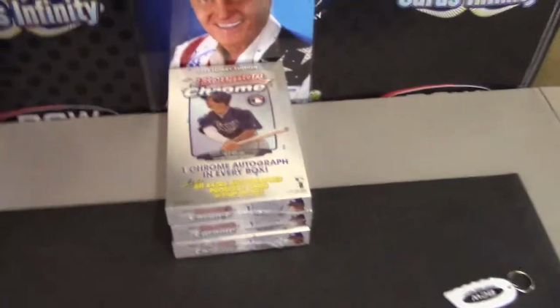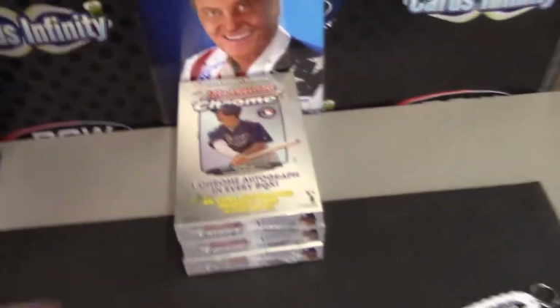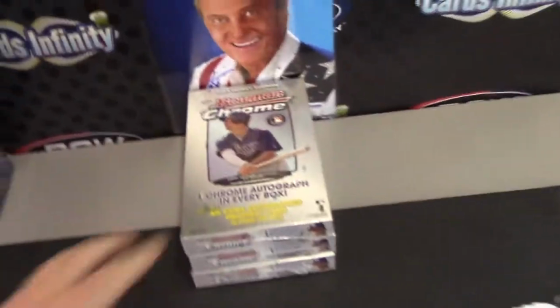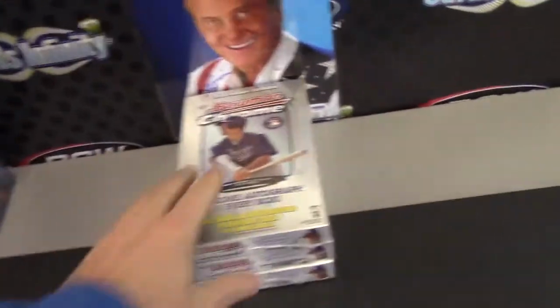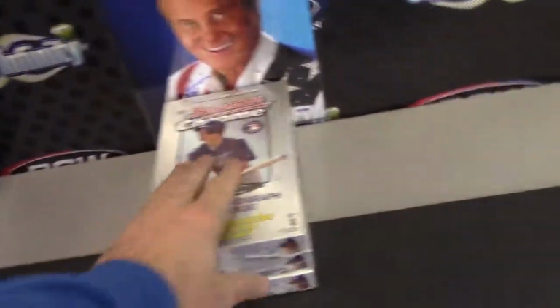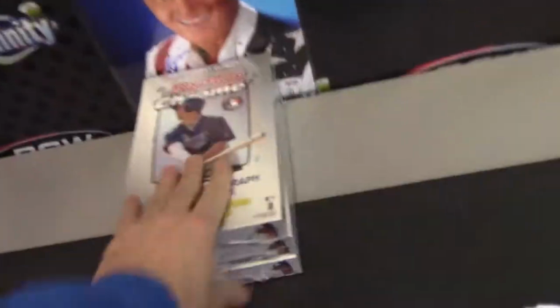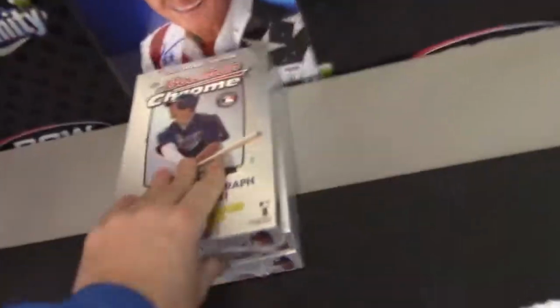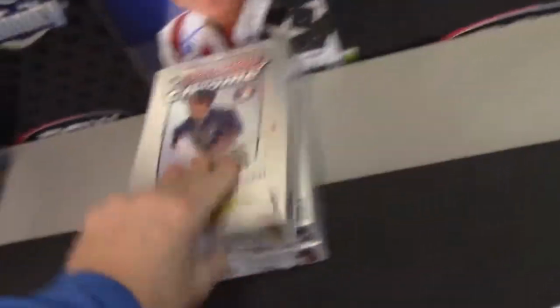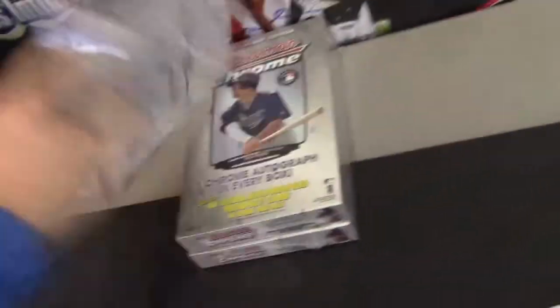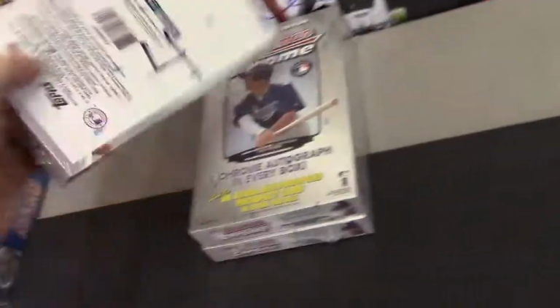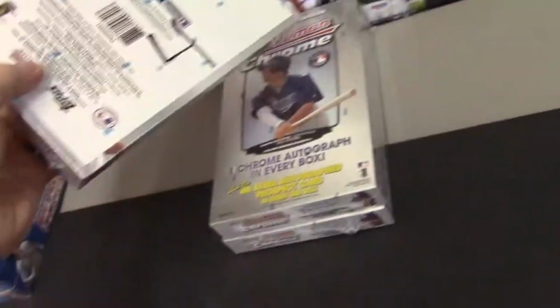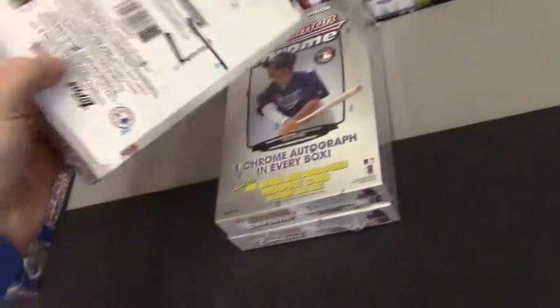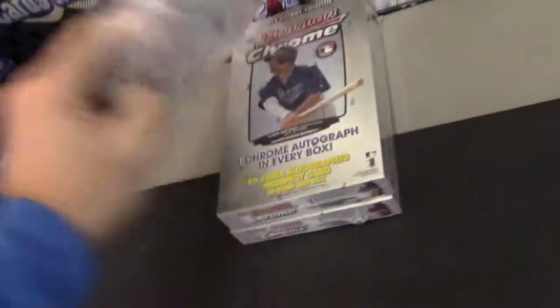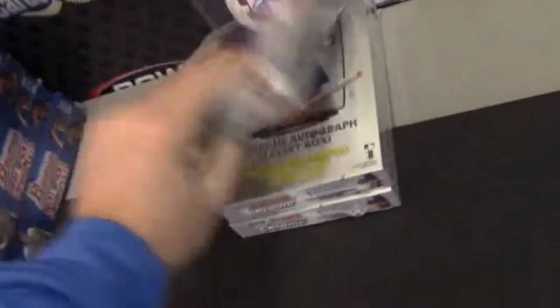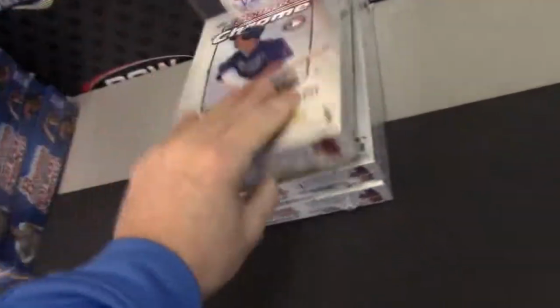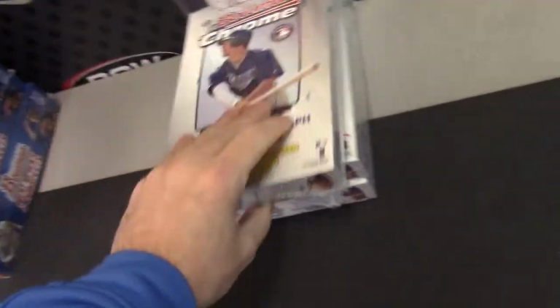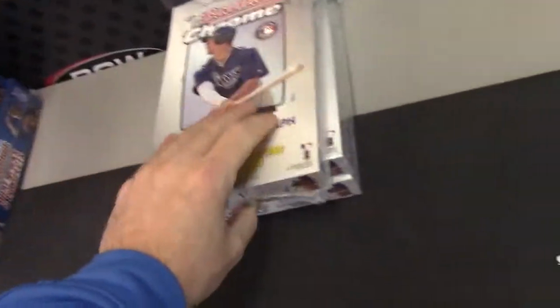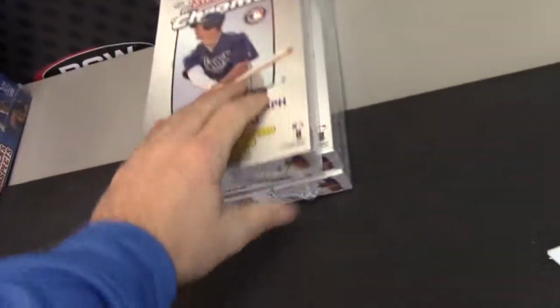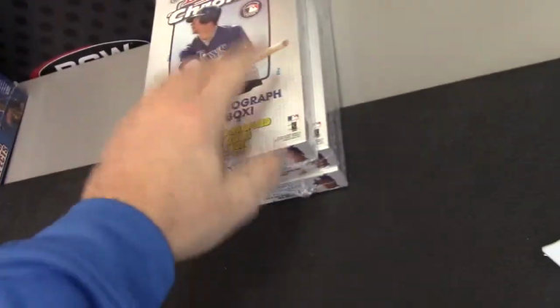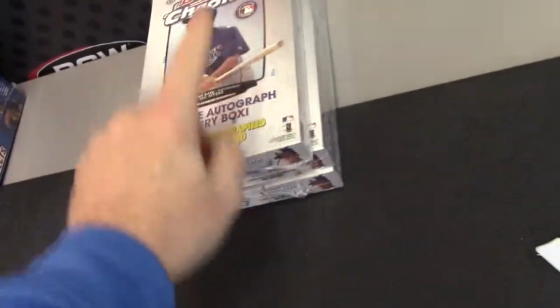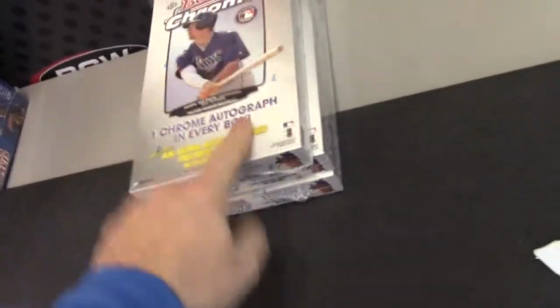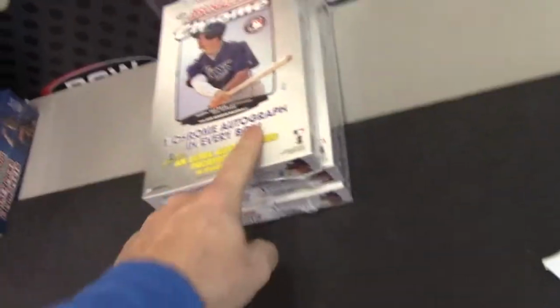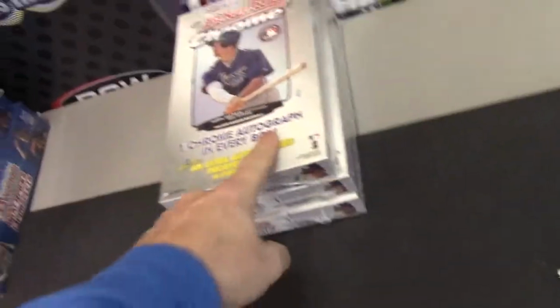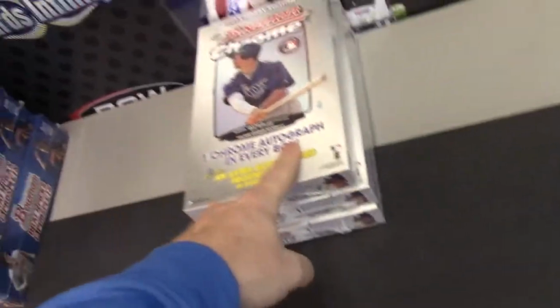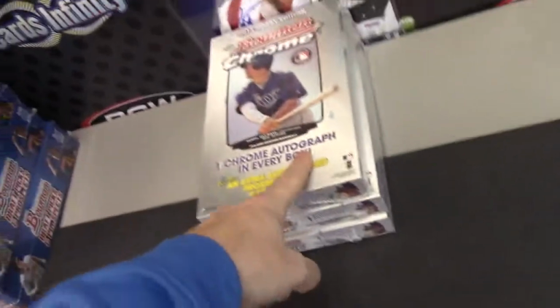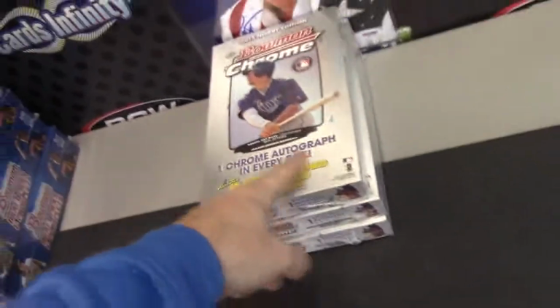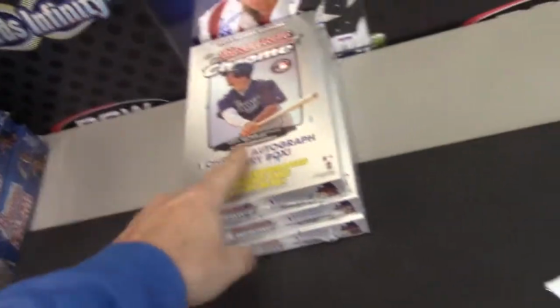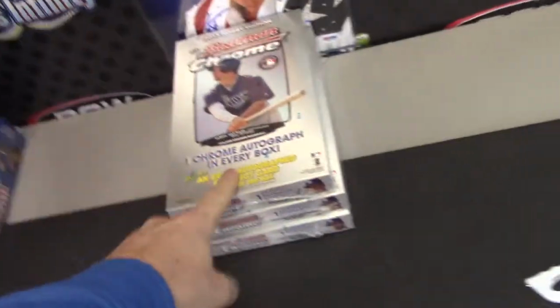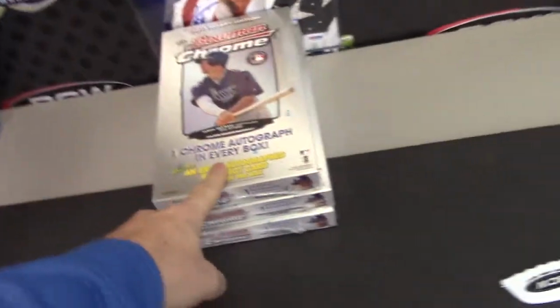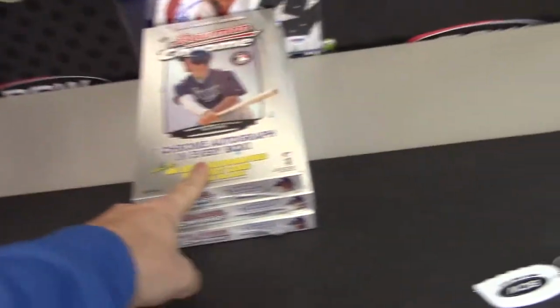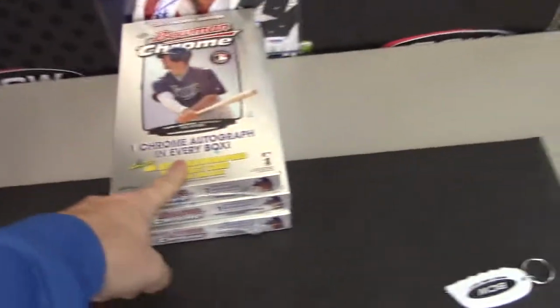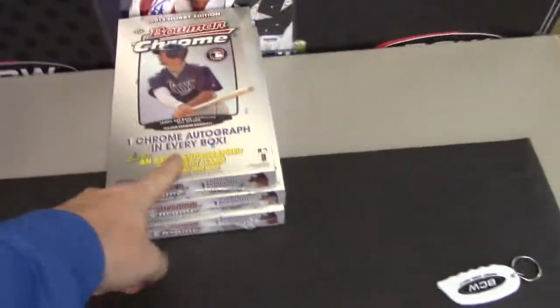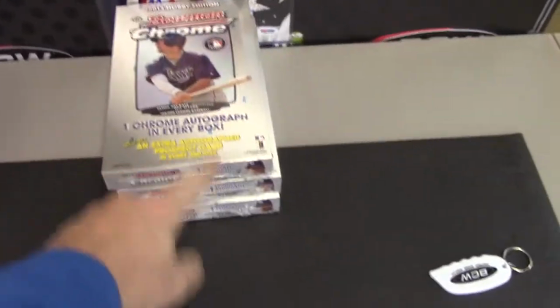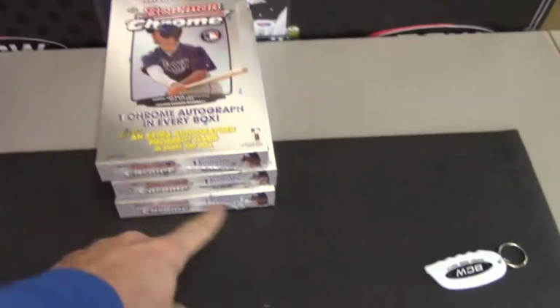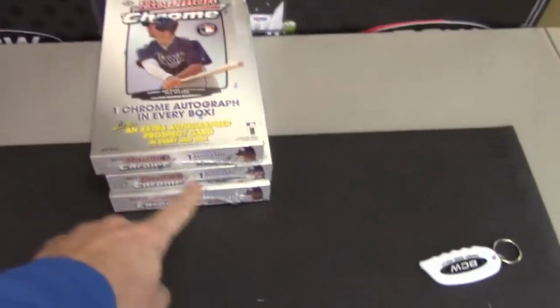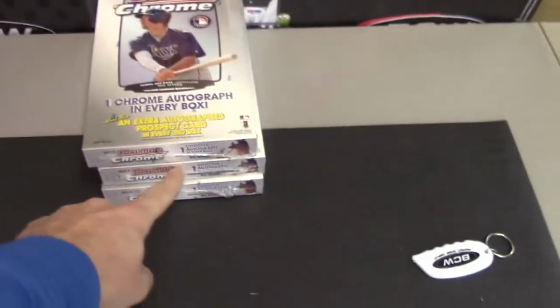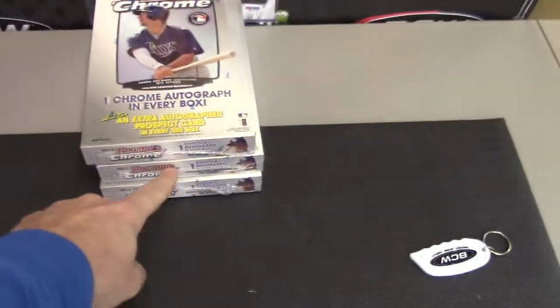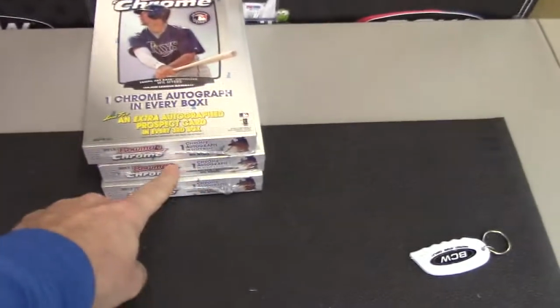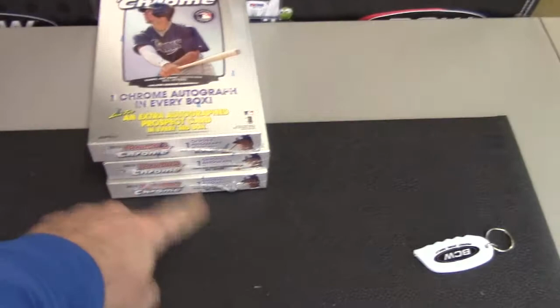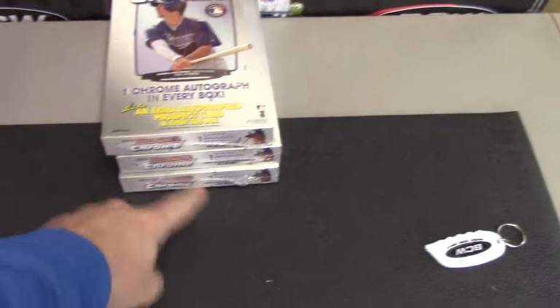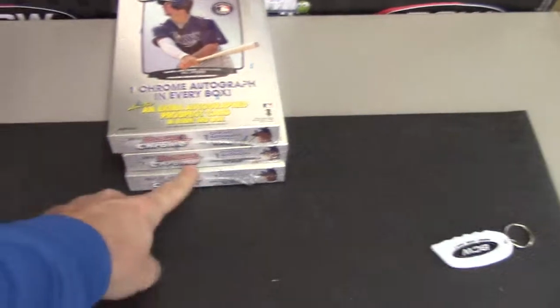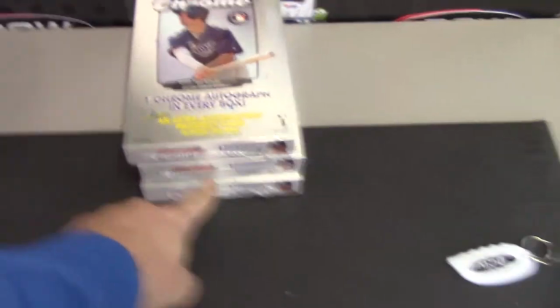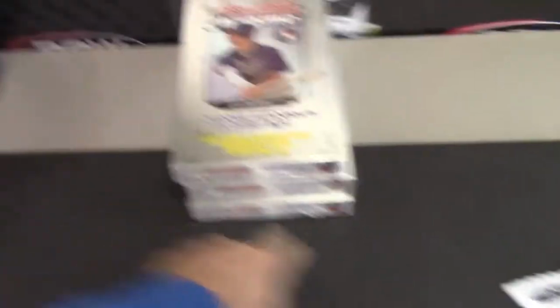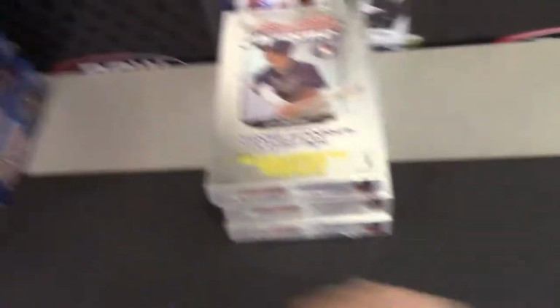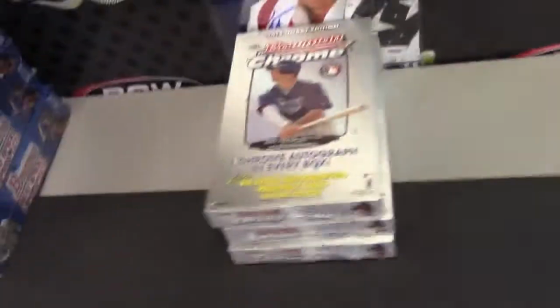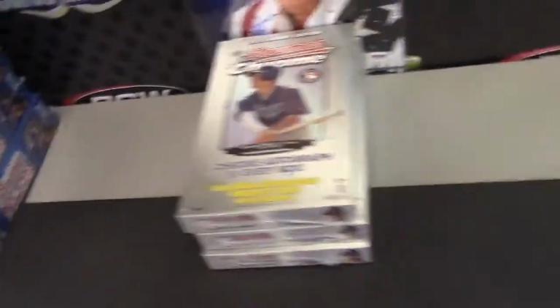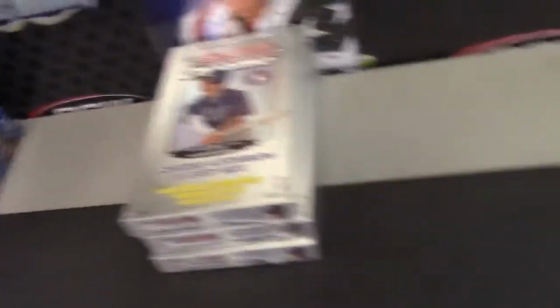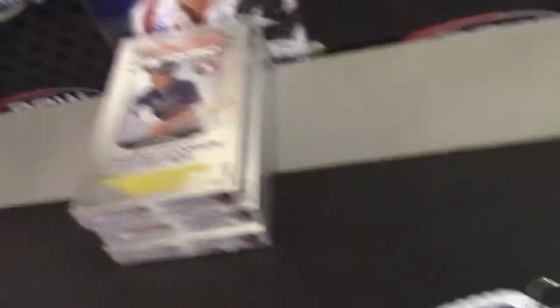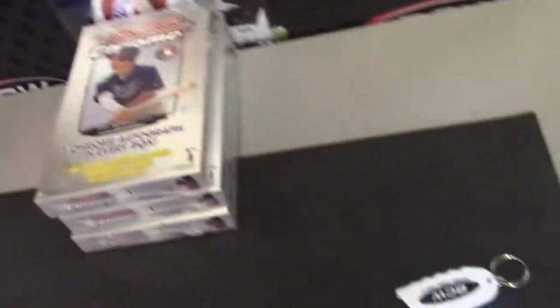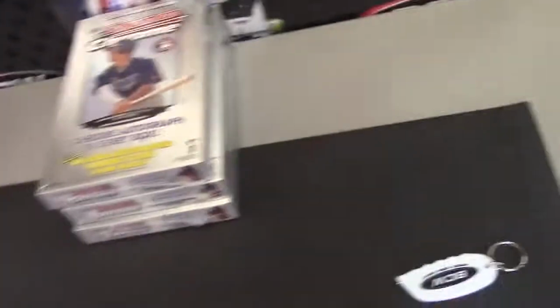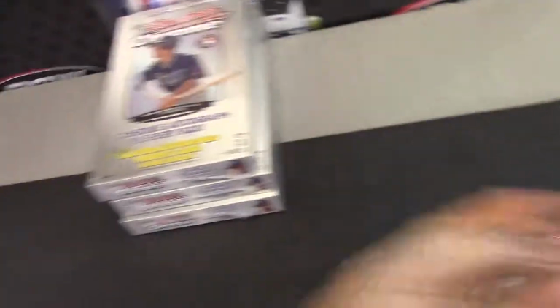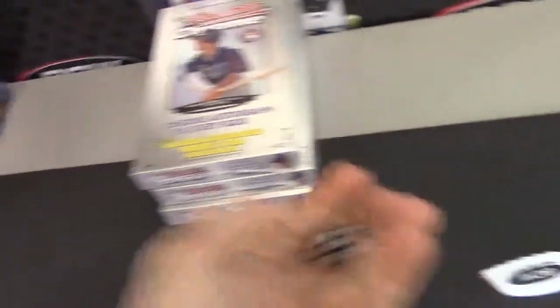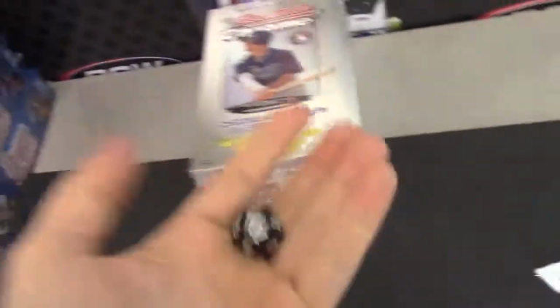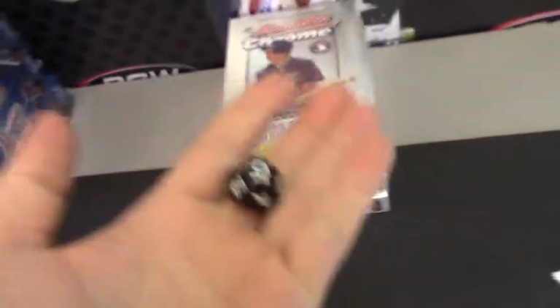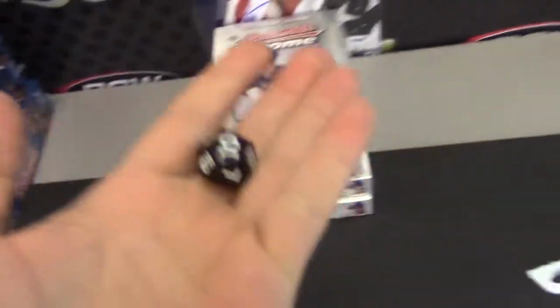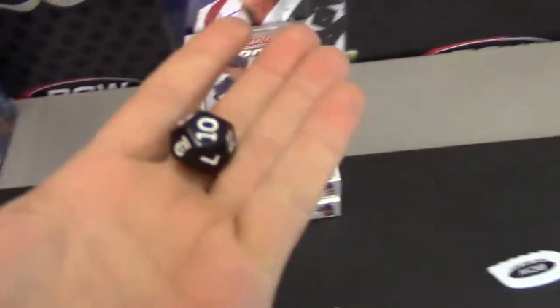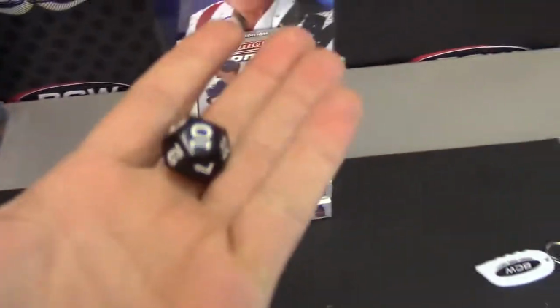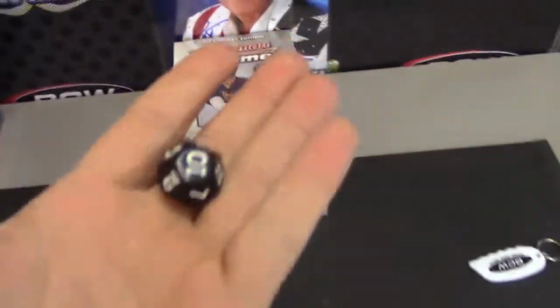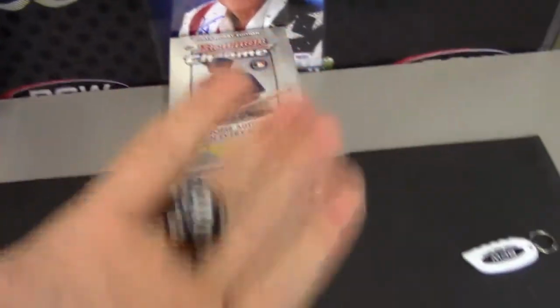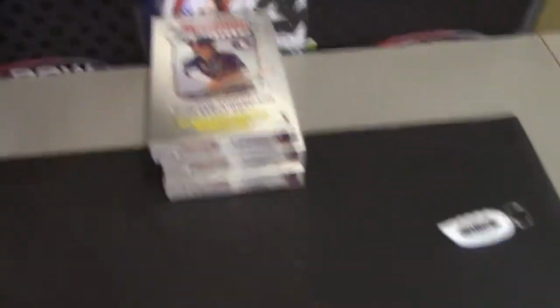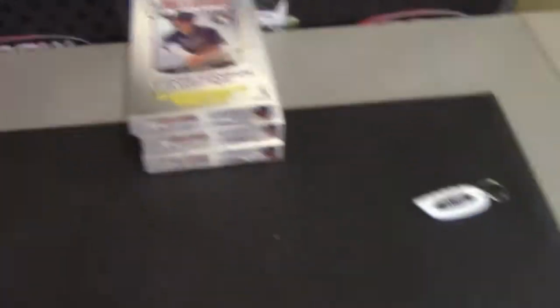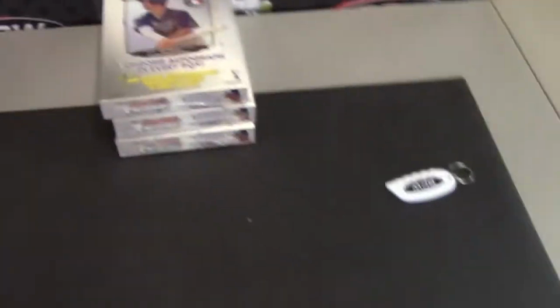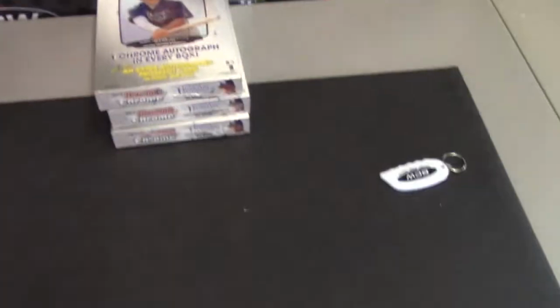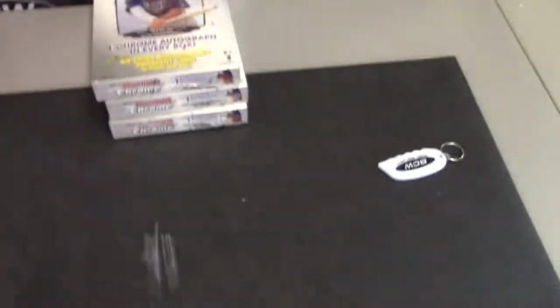Jorge, you're up next. I'll make that one through four, that one five through eight, that one nine through twelve. We'll roll the die. Here we go.